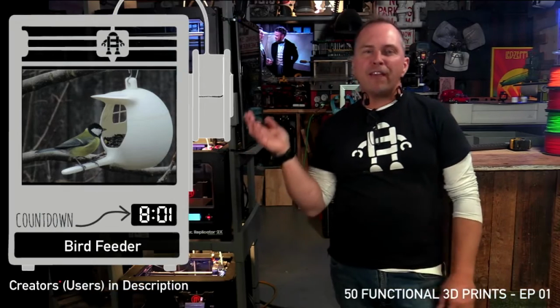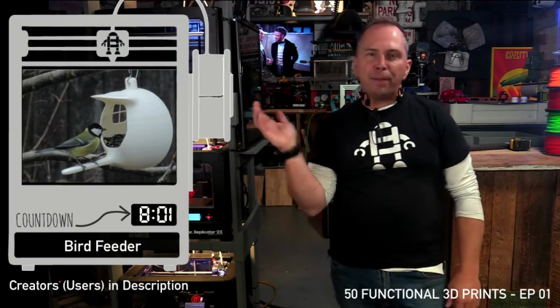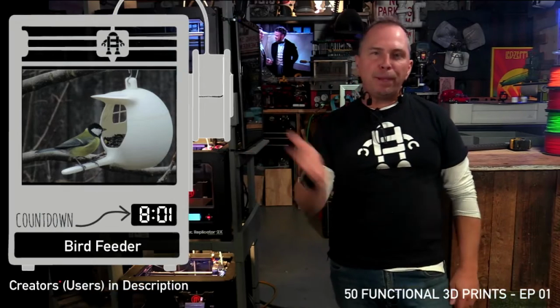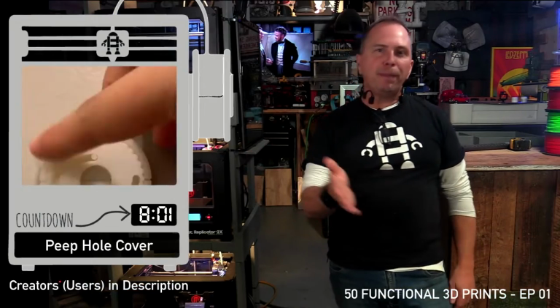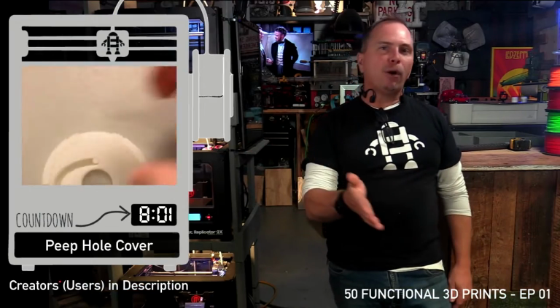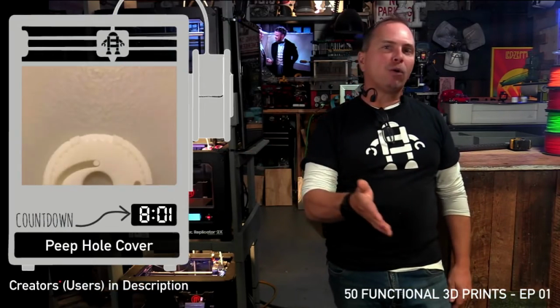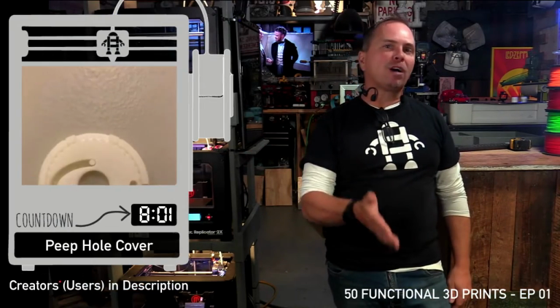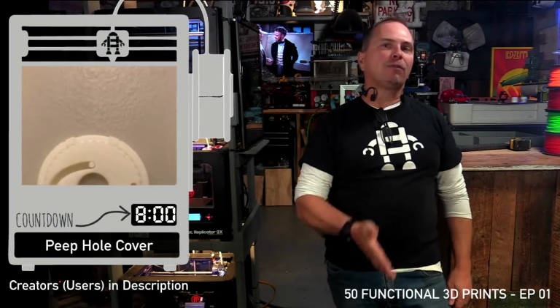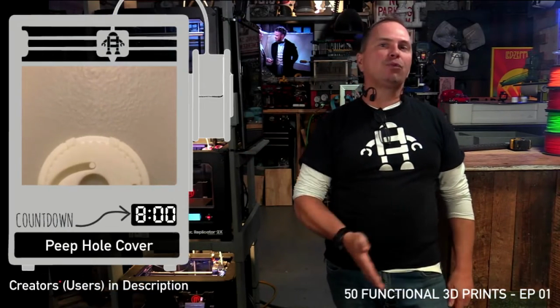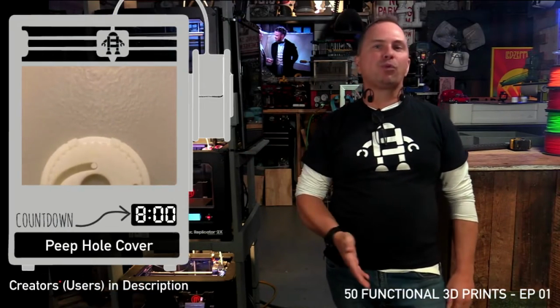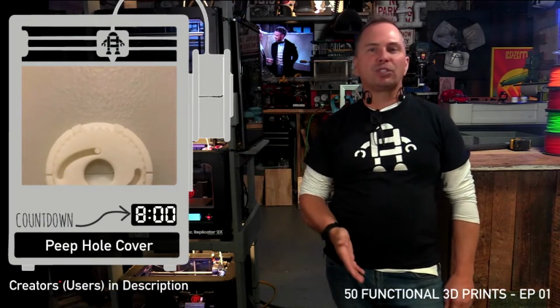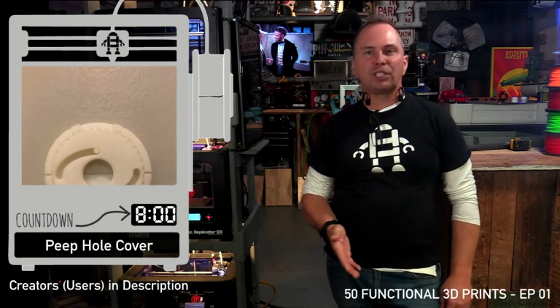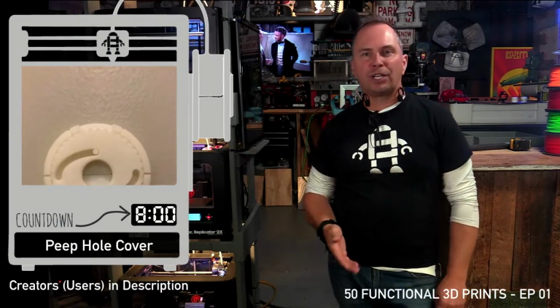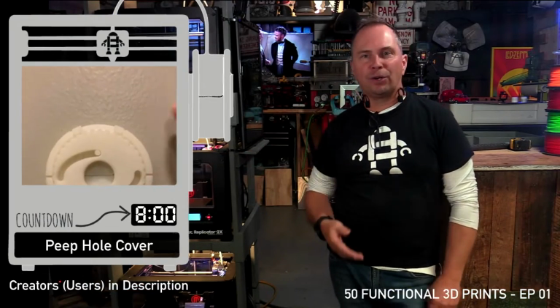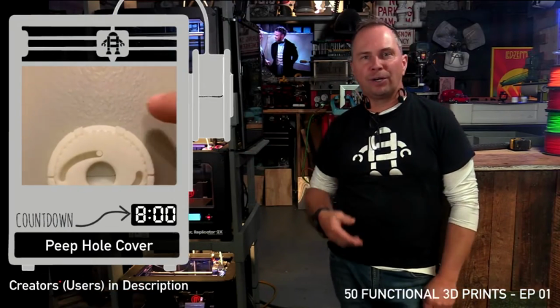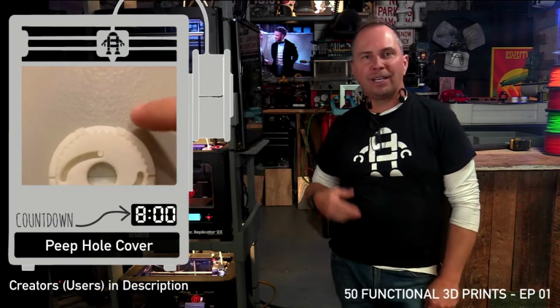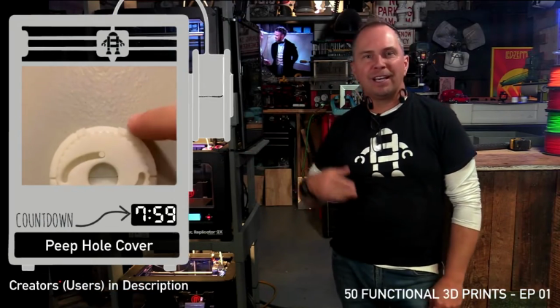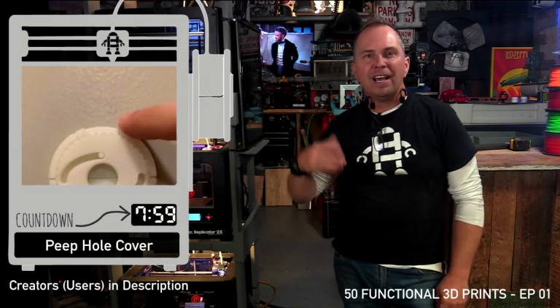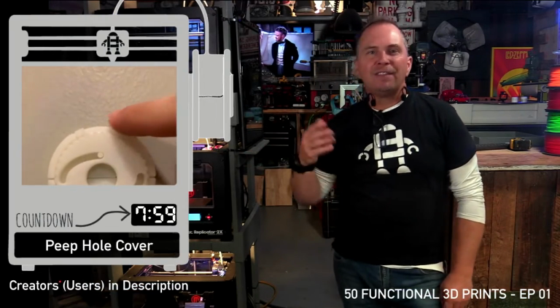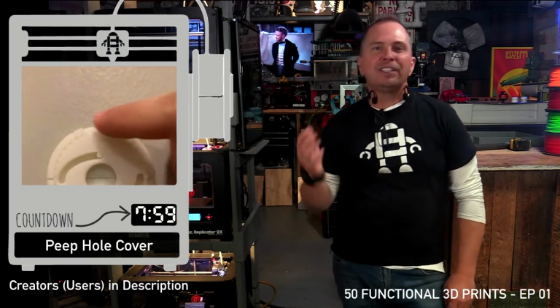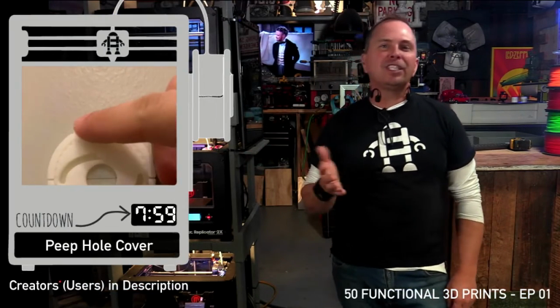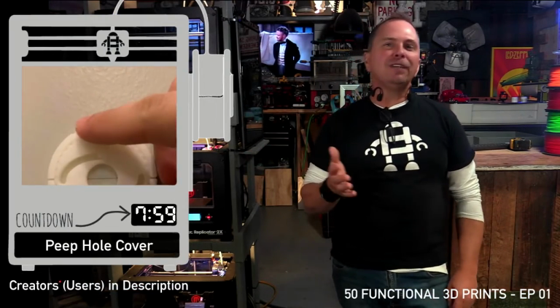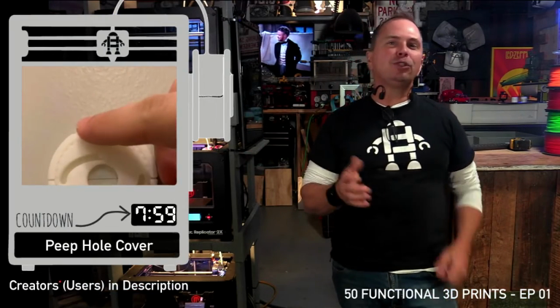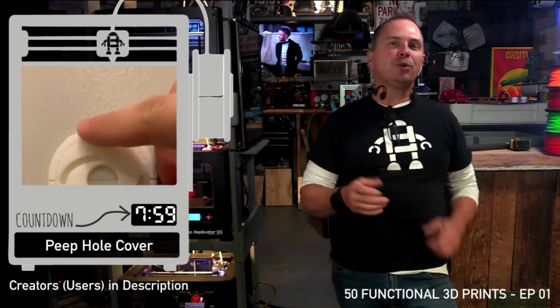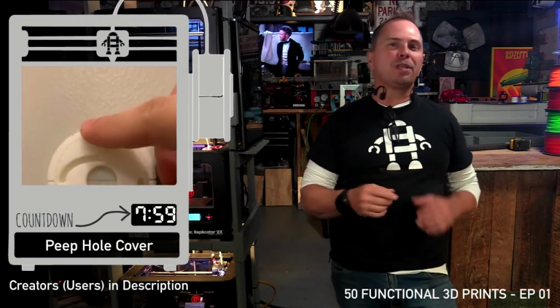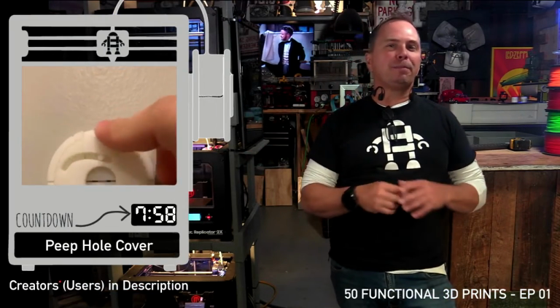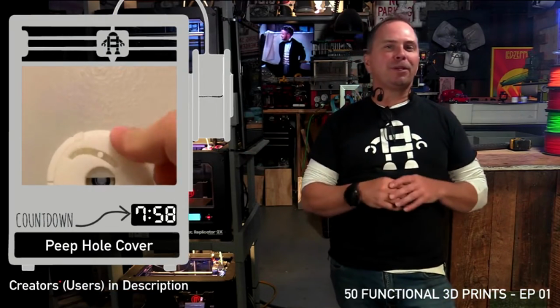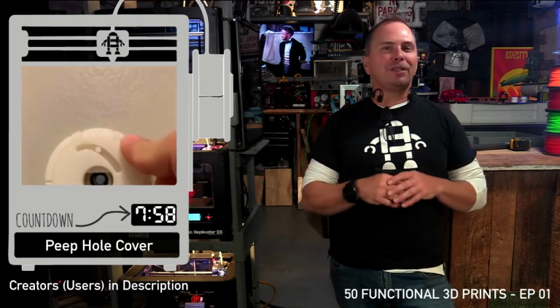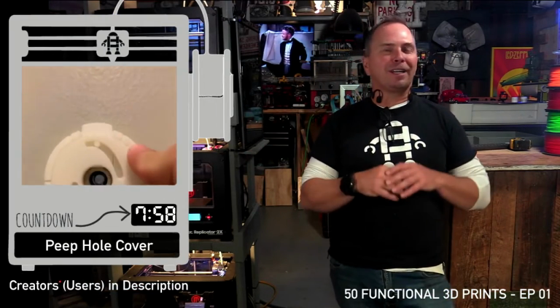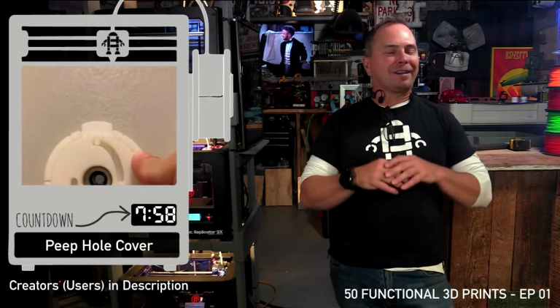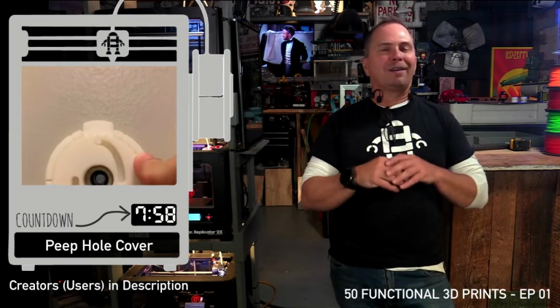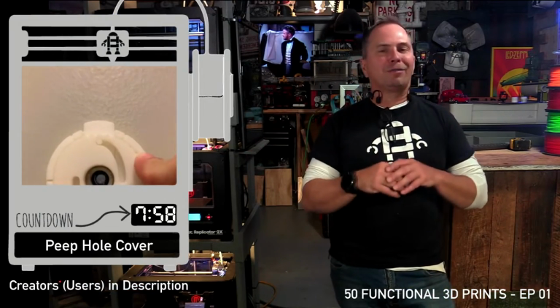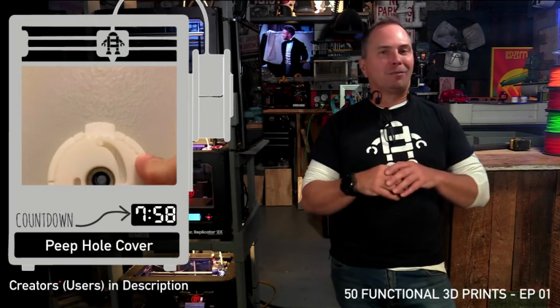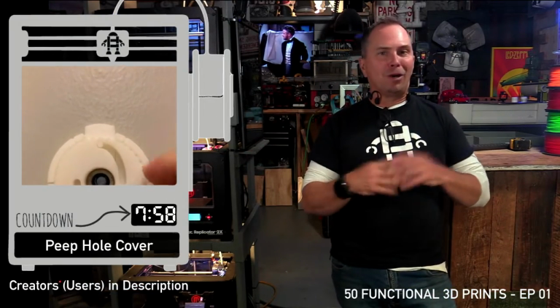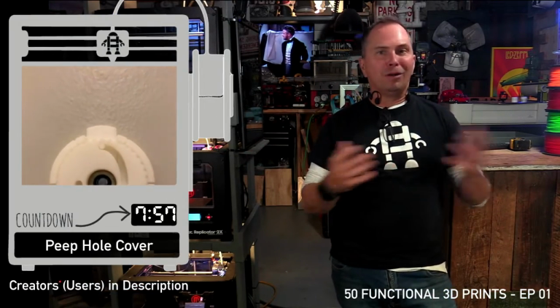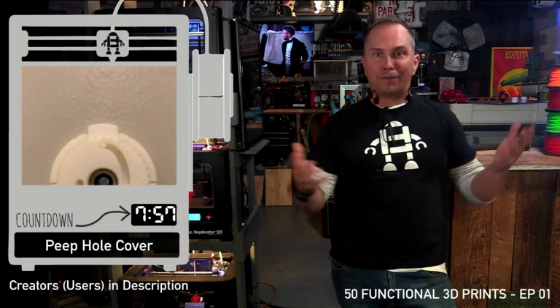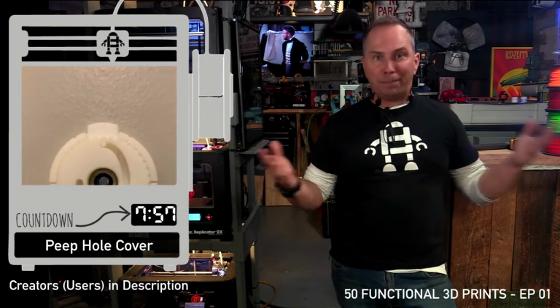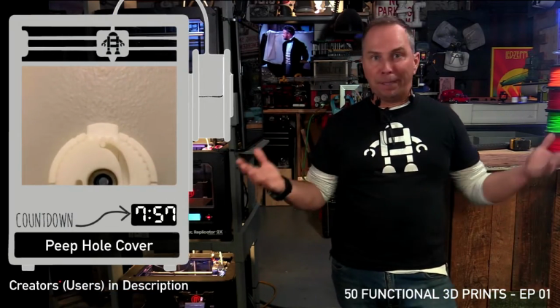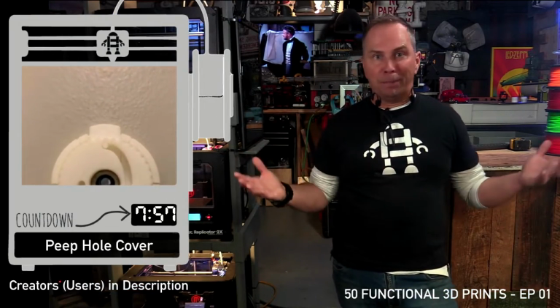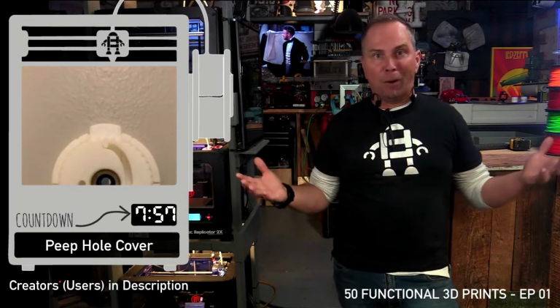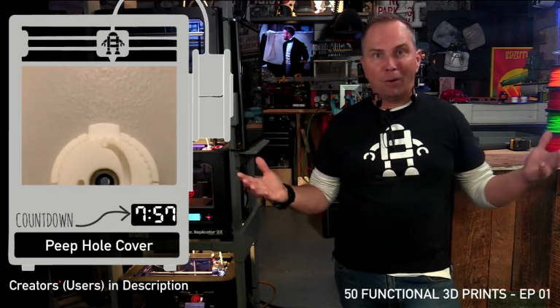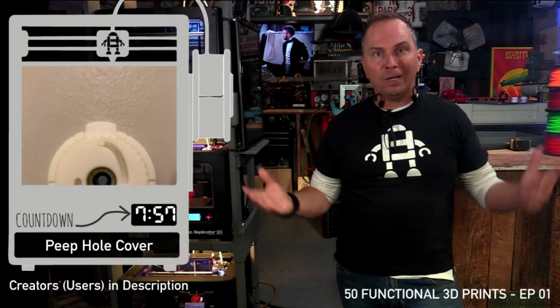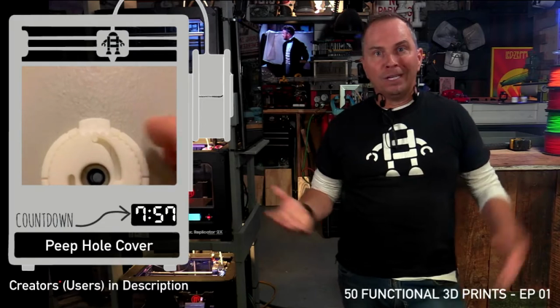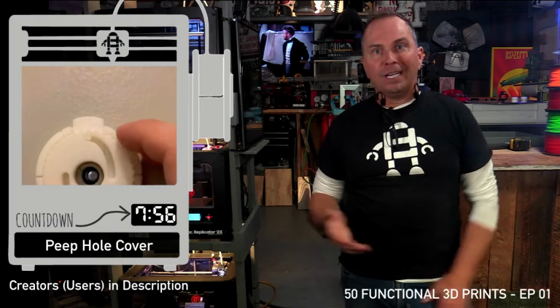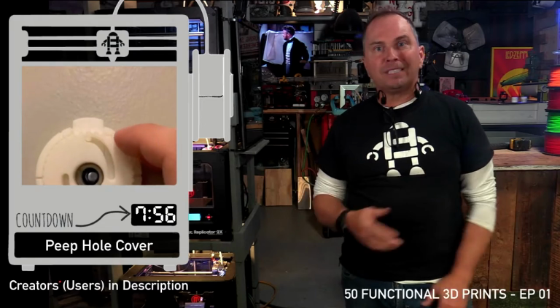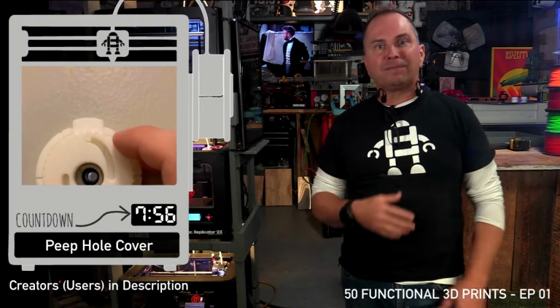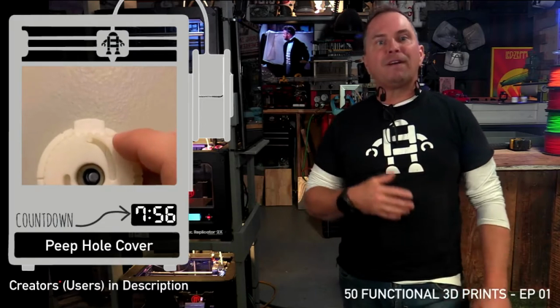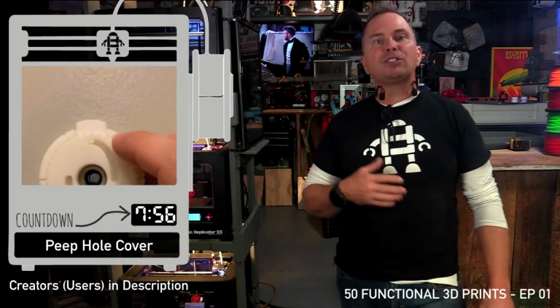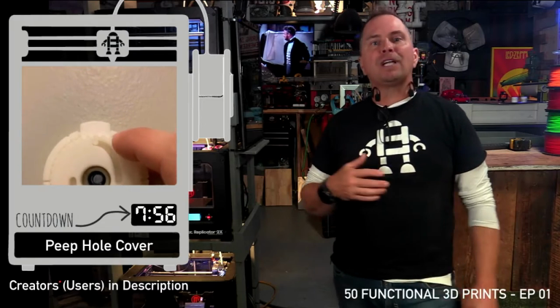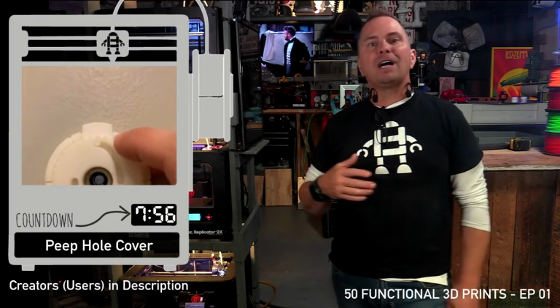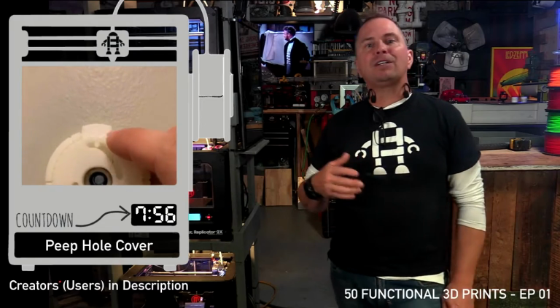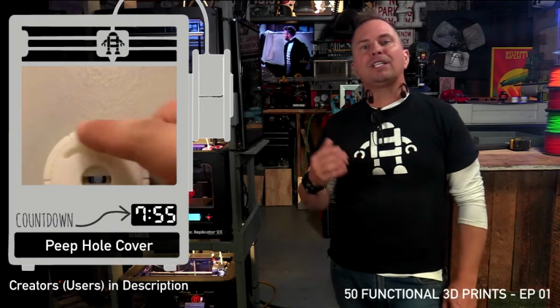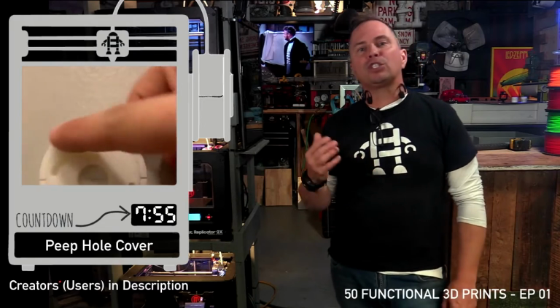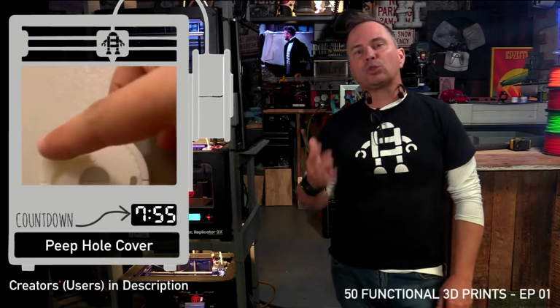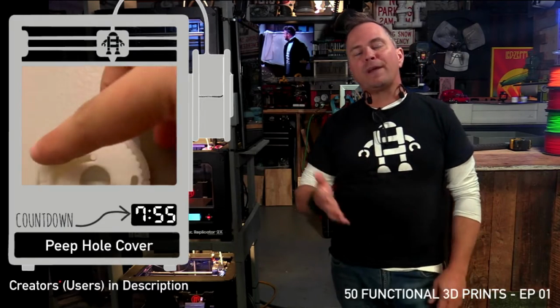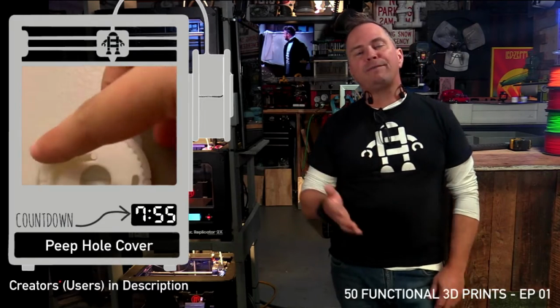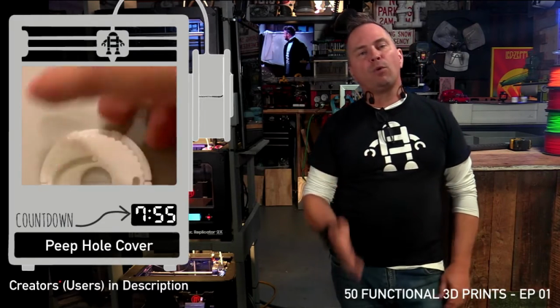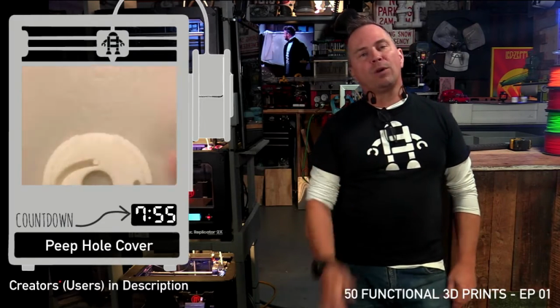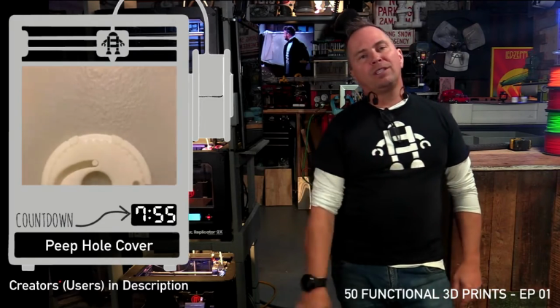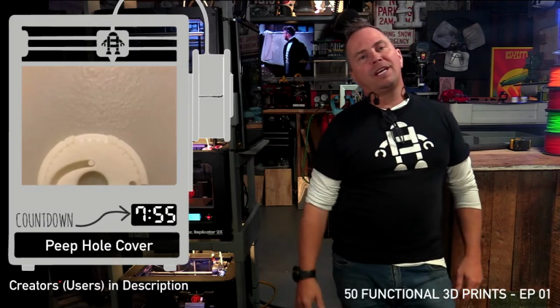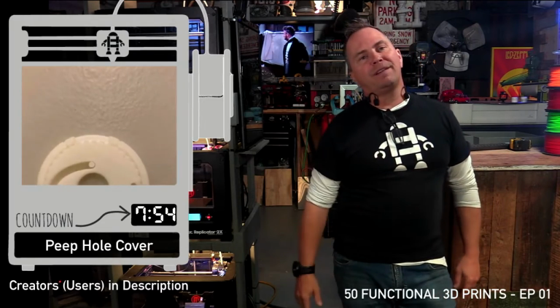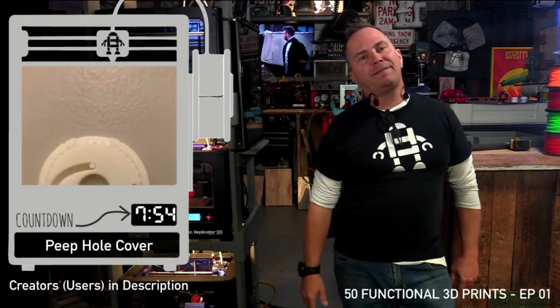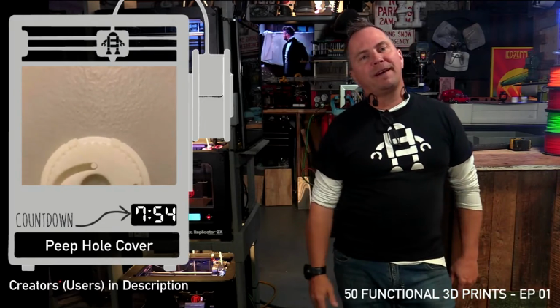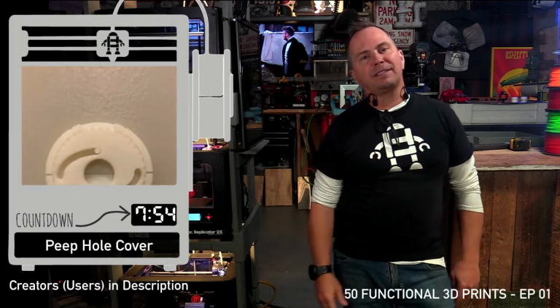A peephole cover for security. This gives you the ability to cover the peephole. Its functionality is straightforward yet effective.